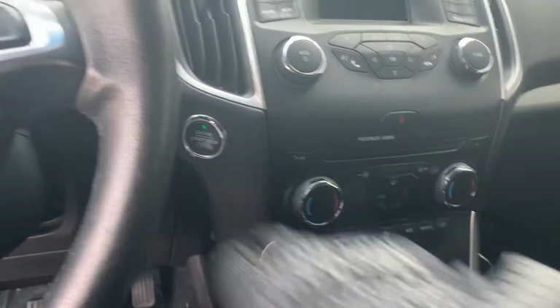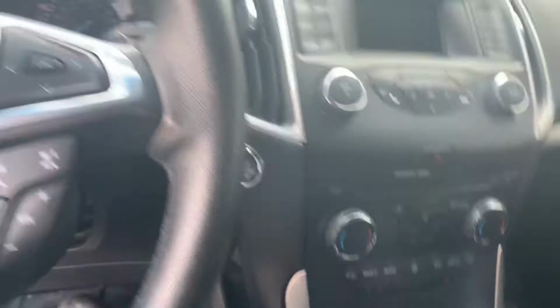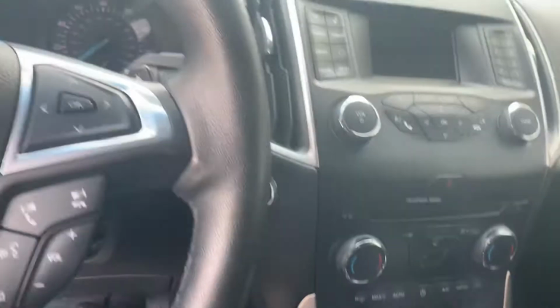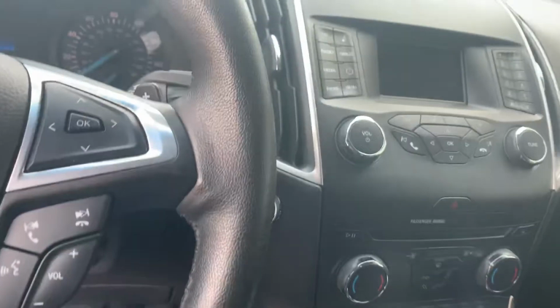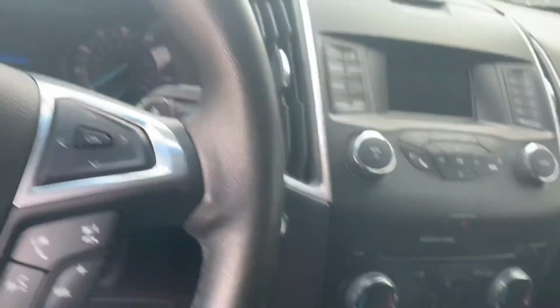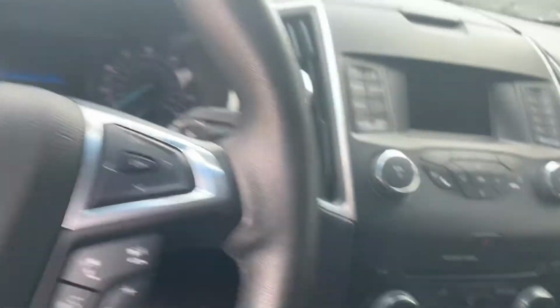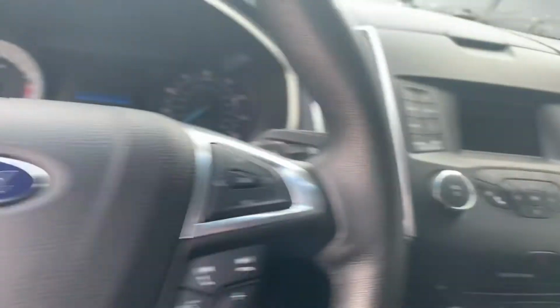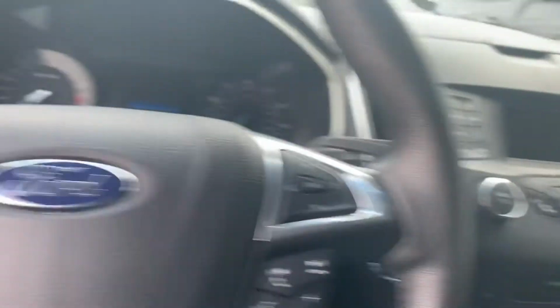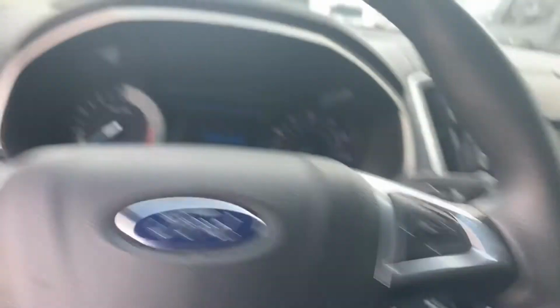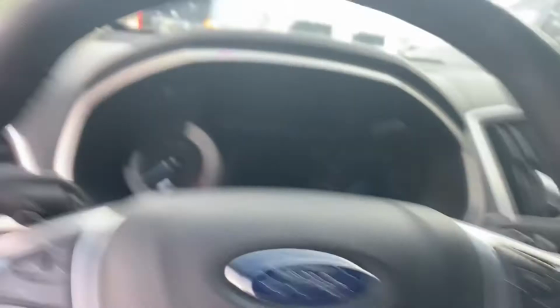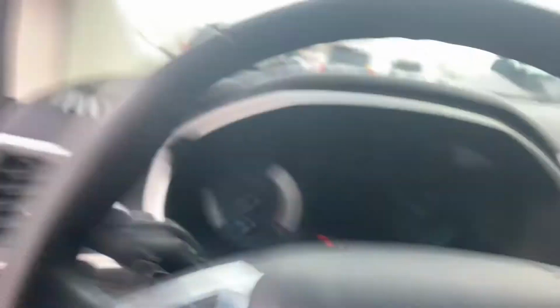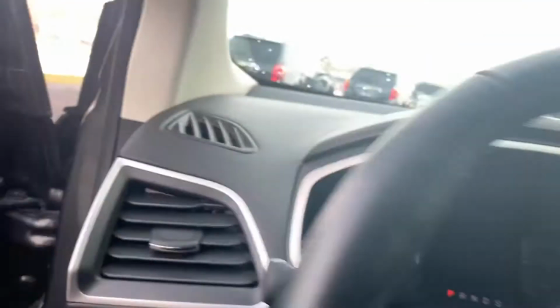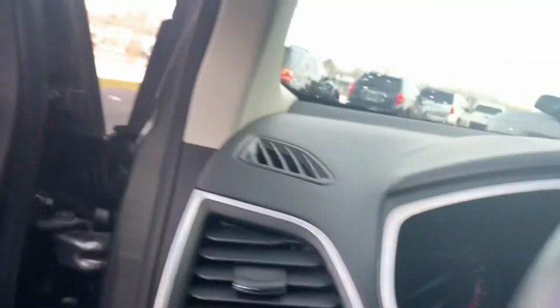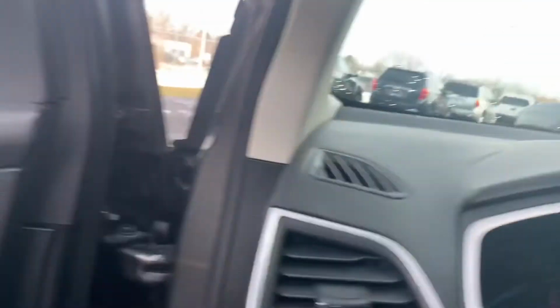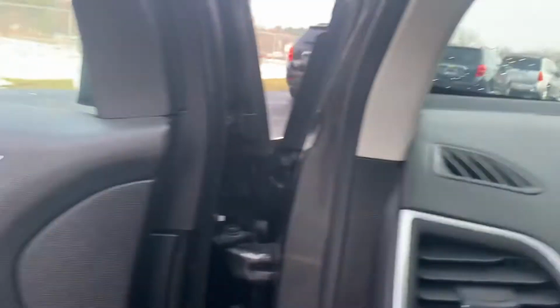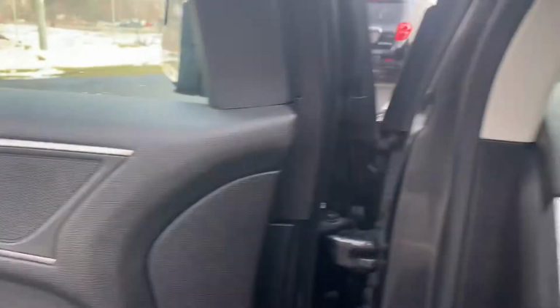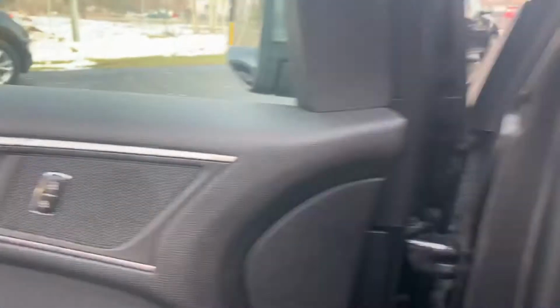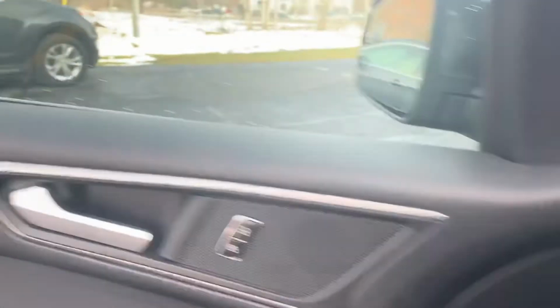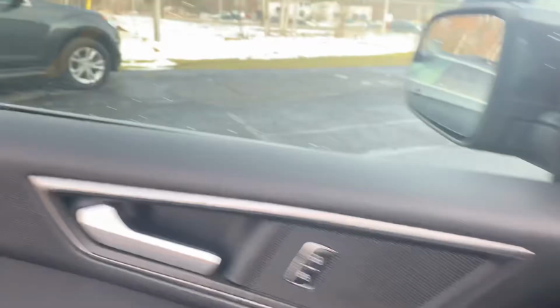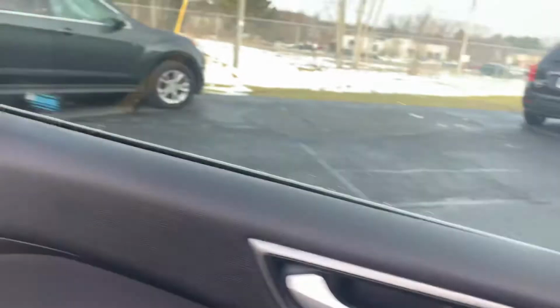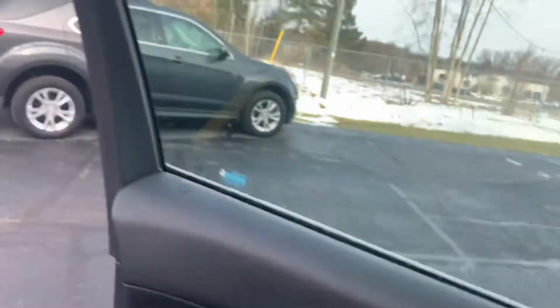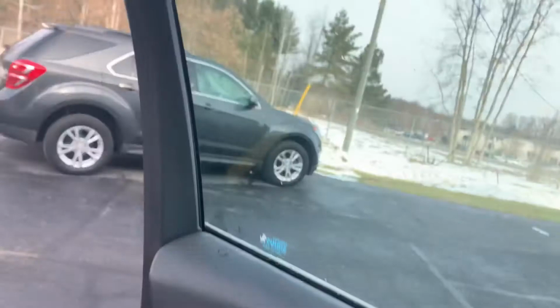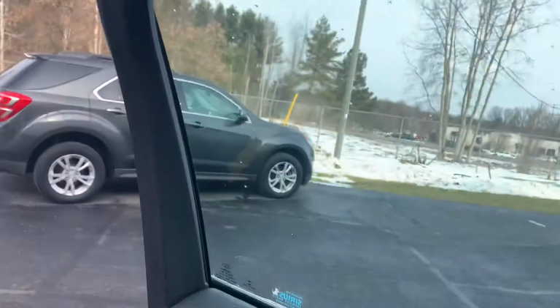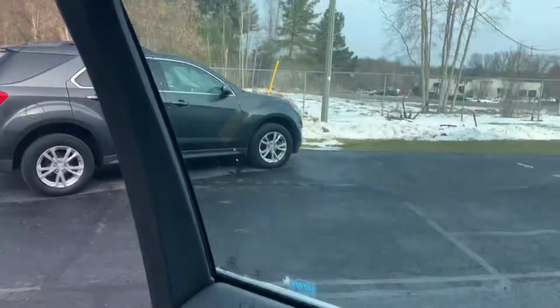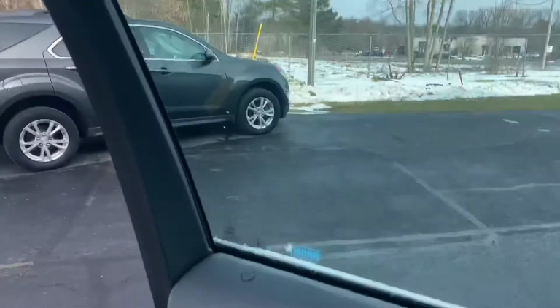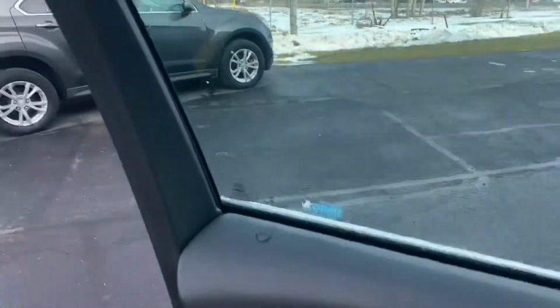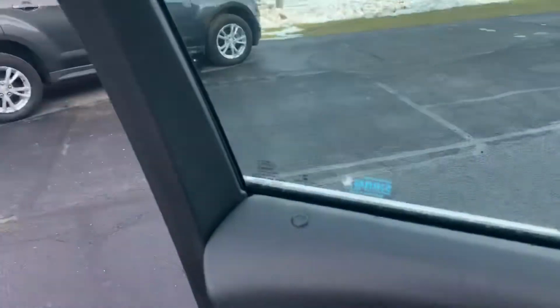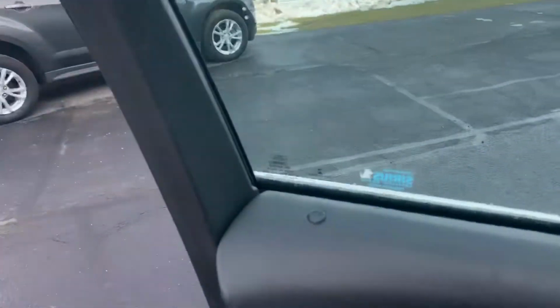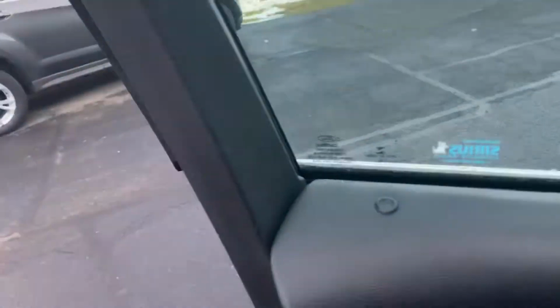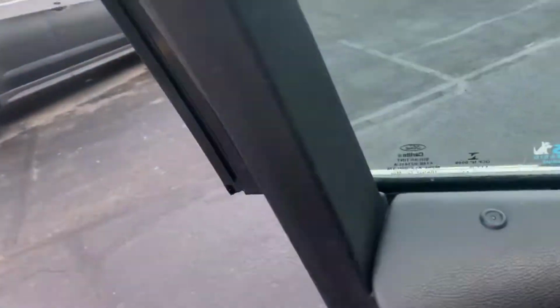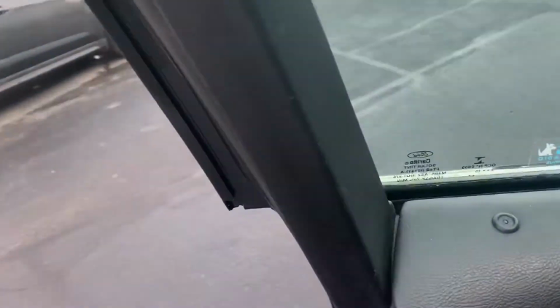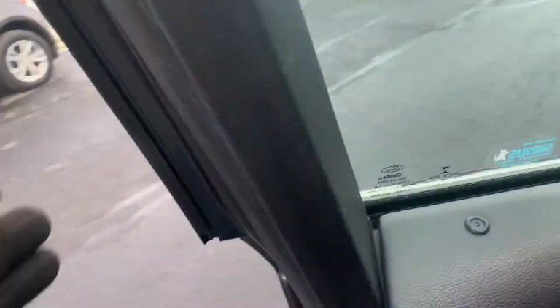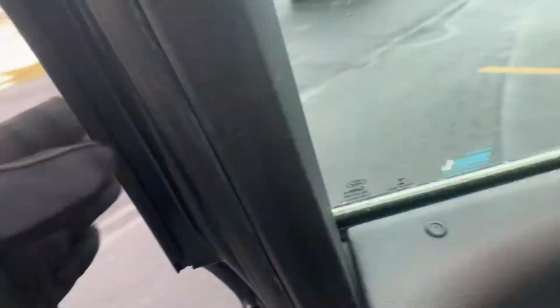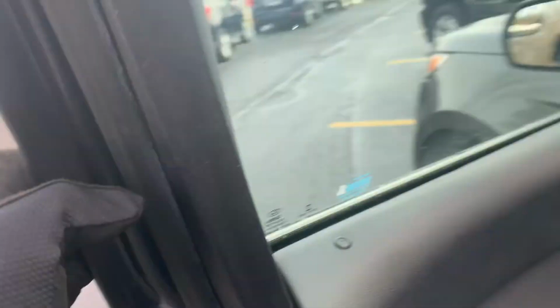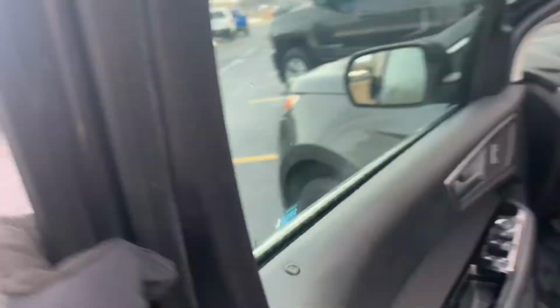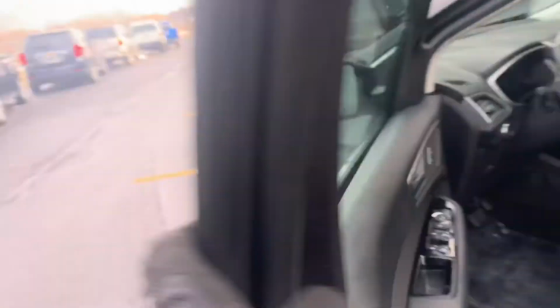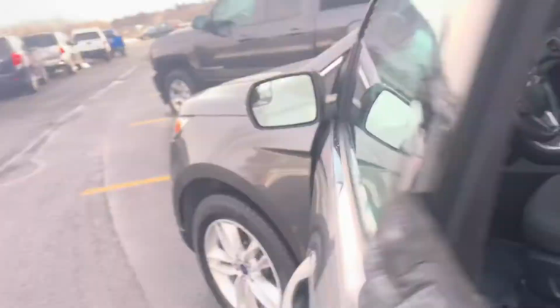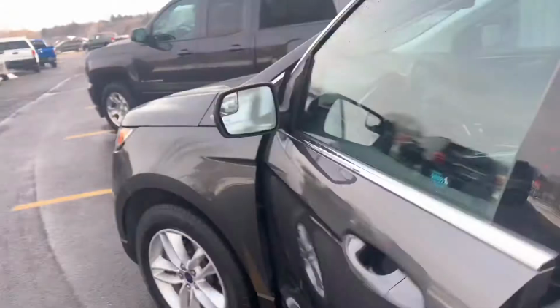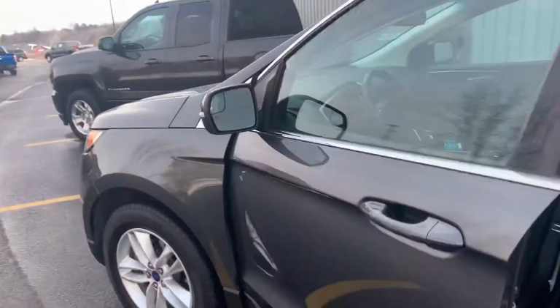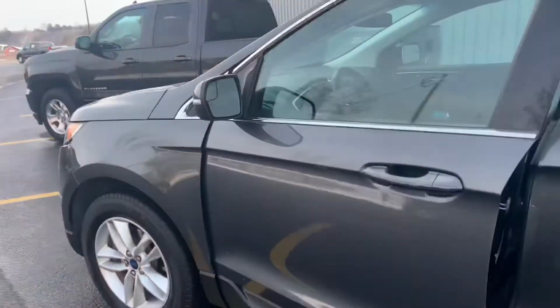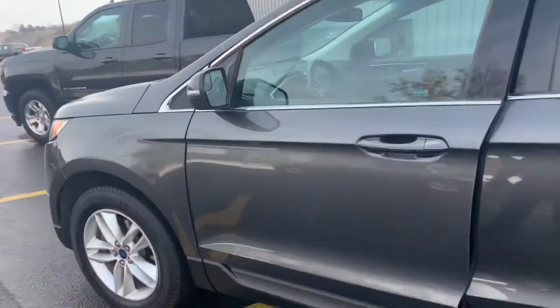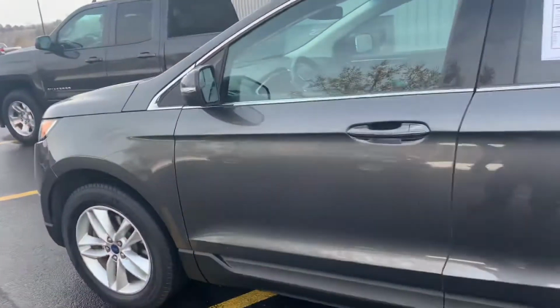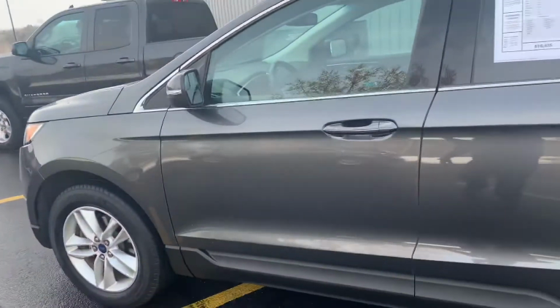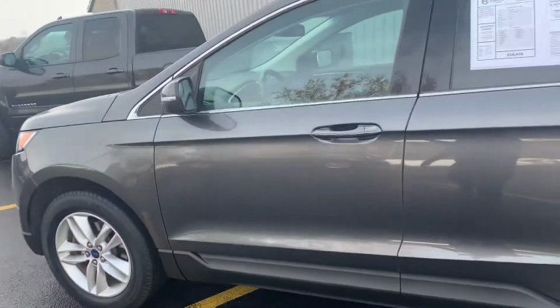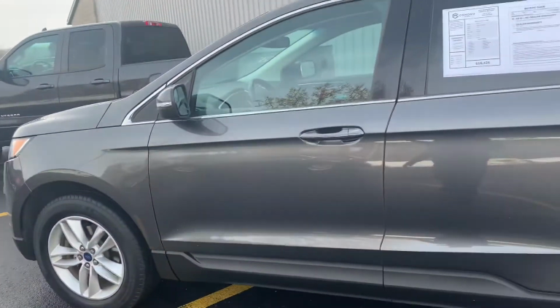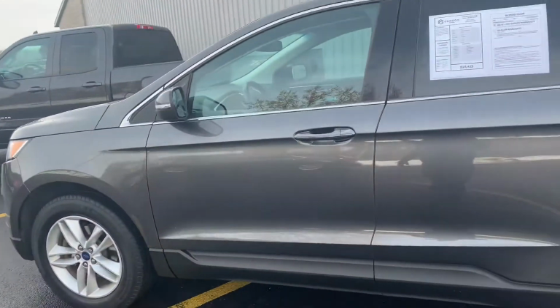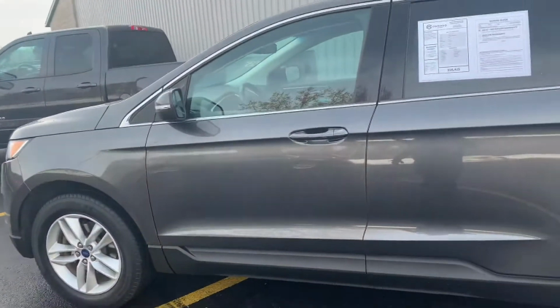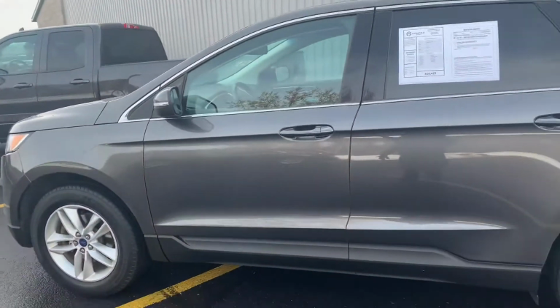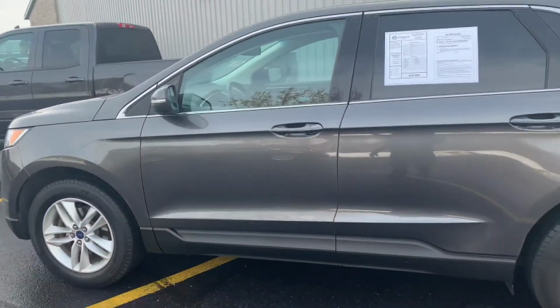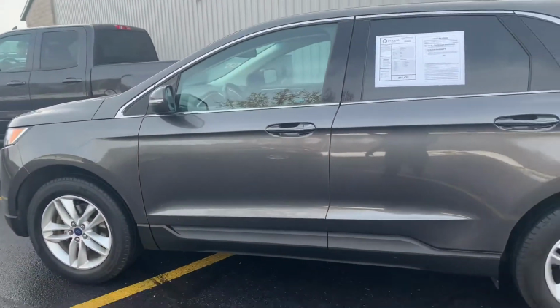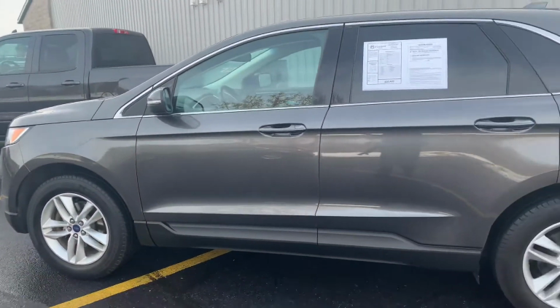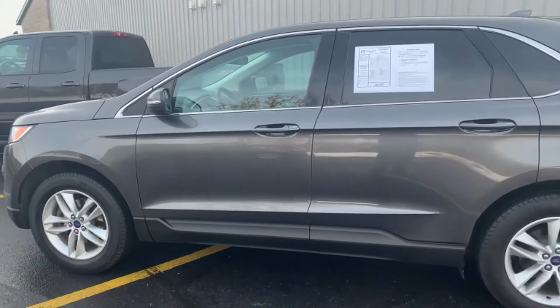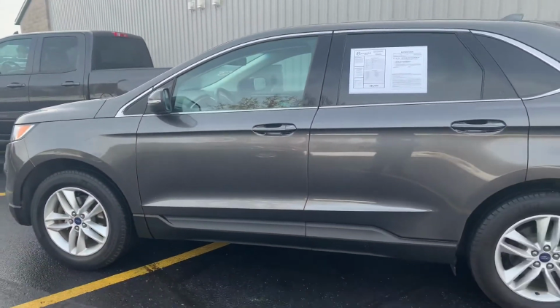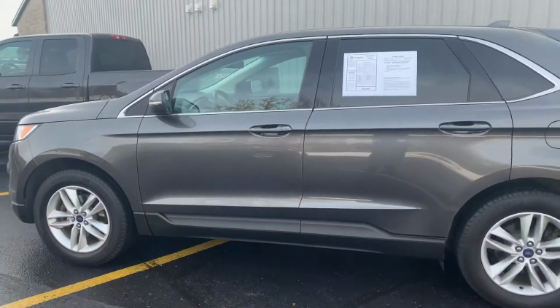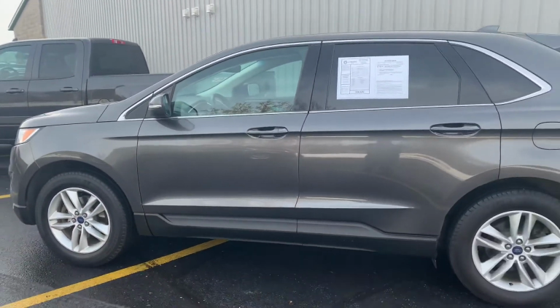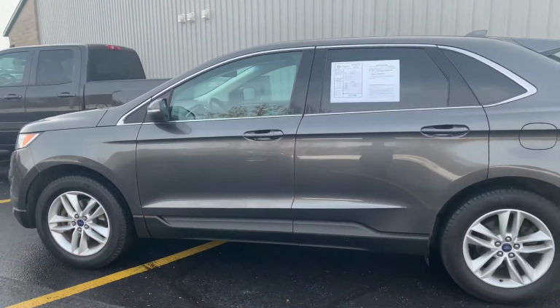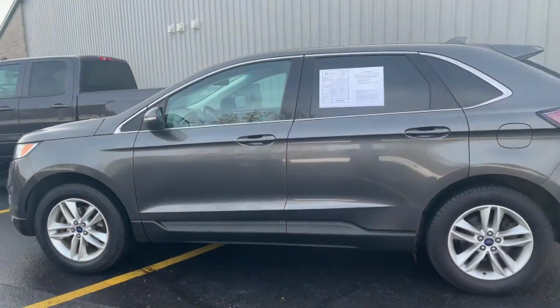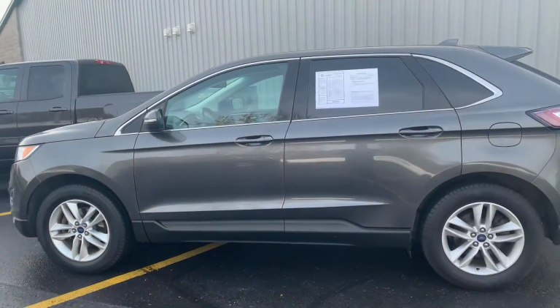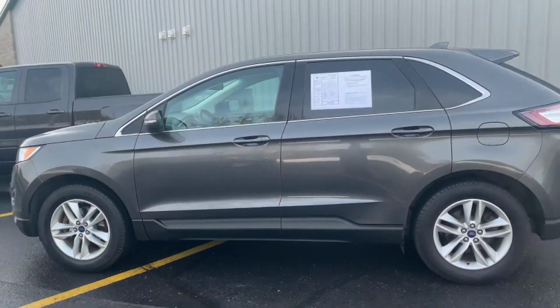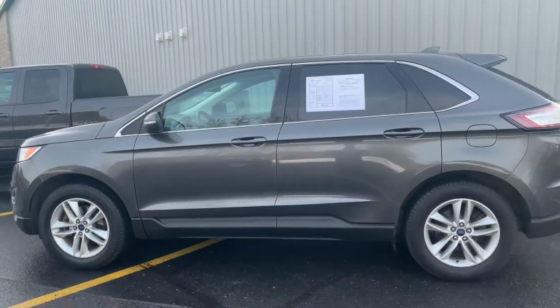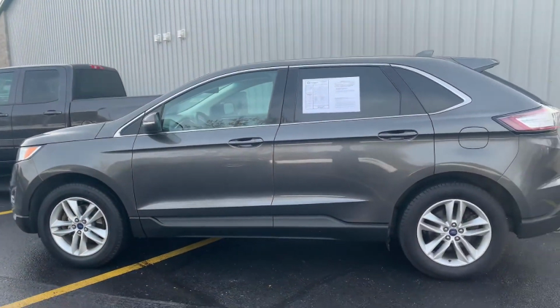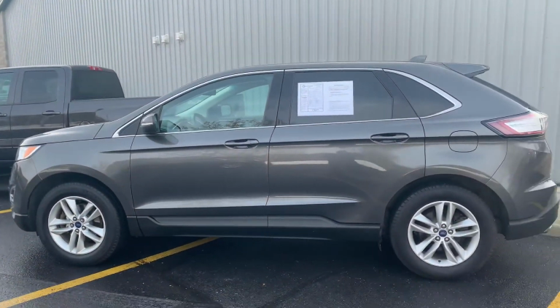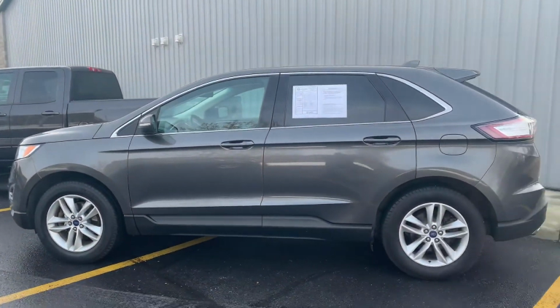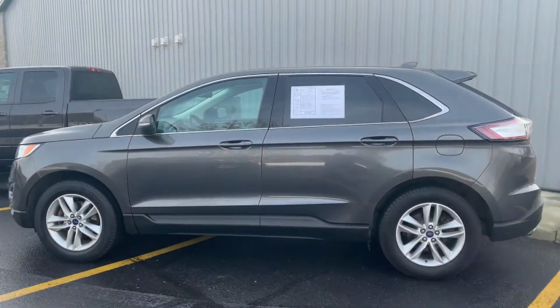Dual zone climate control. Komodomotors.com — give us a call, shoot us a text: 616-536-2405.